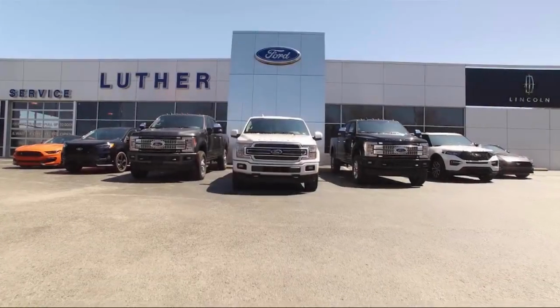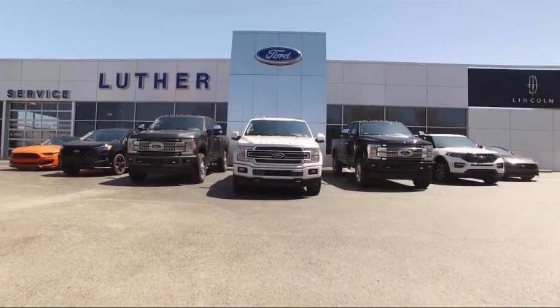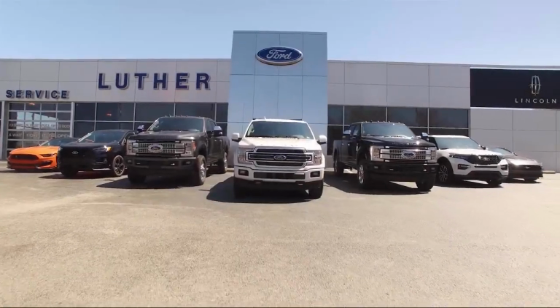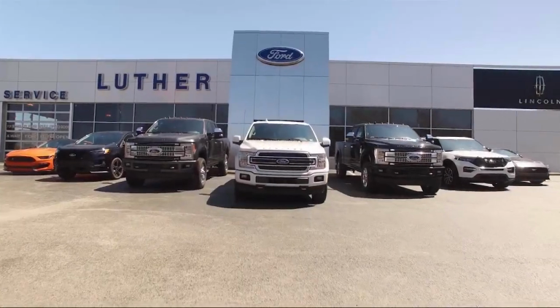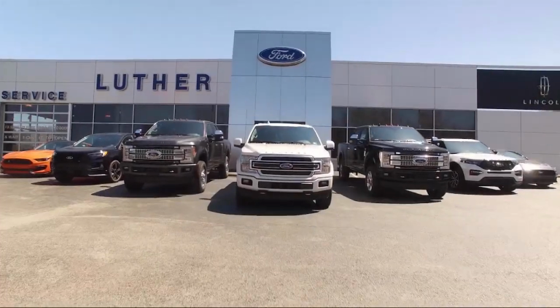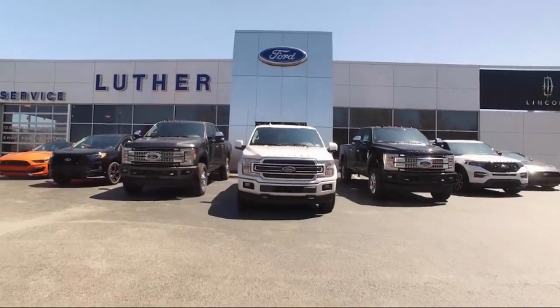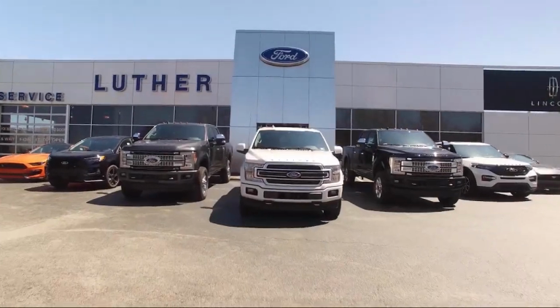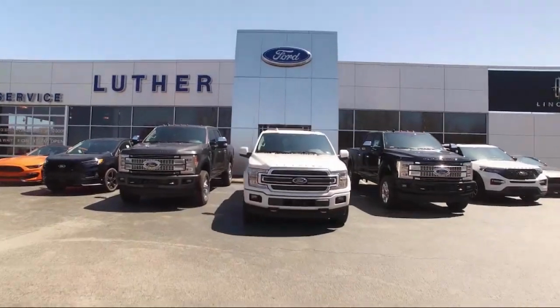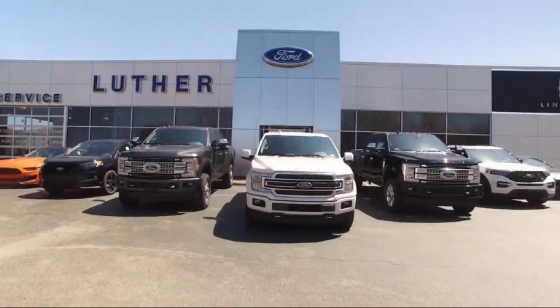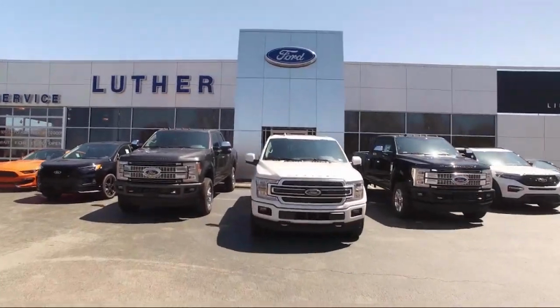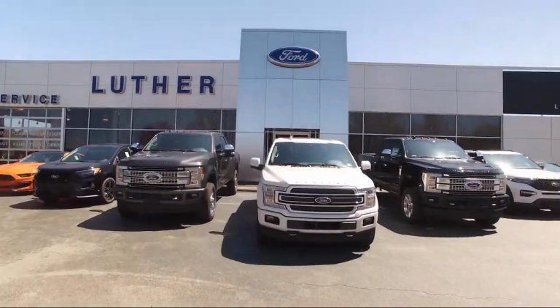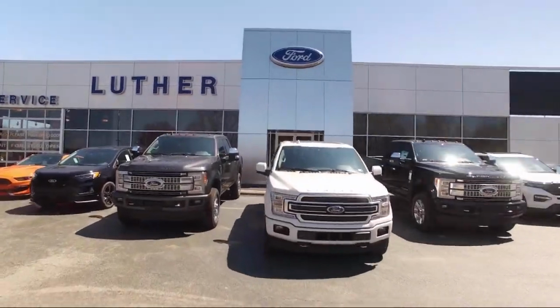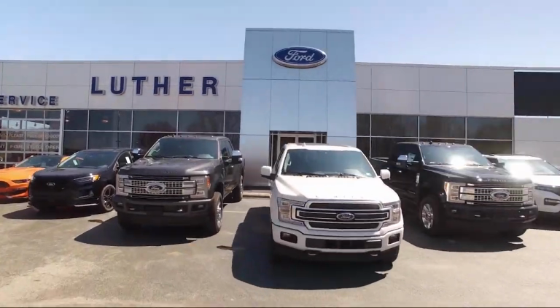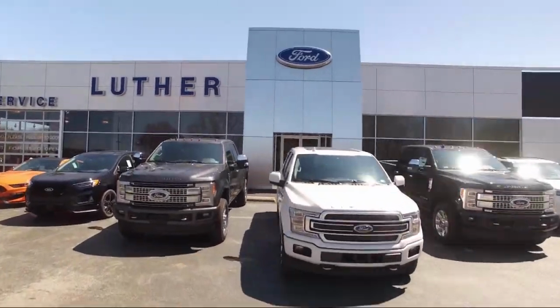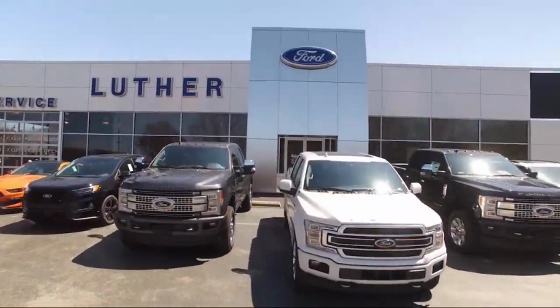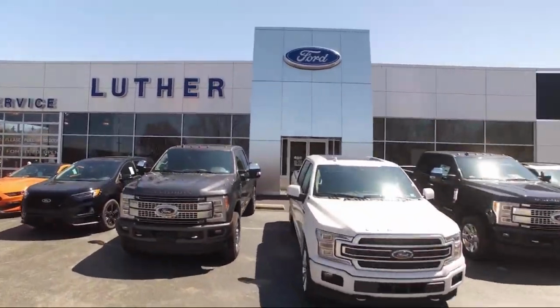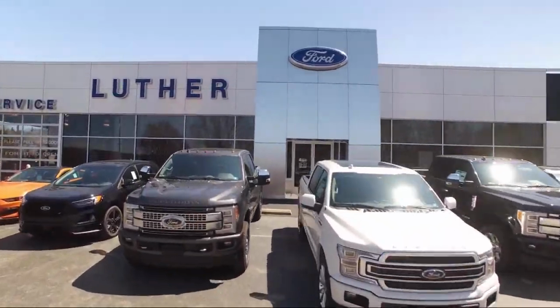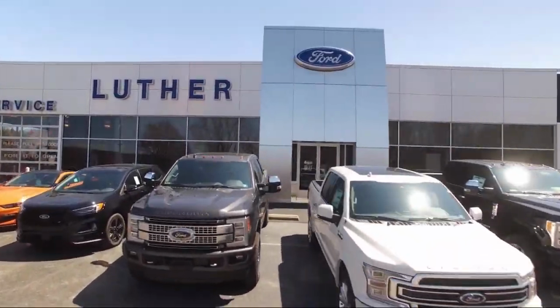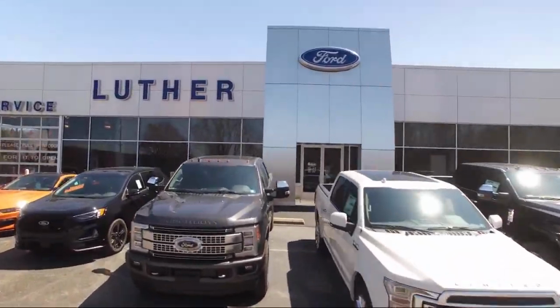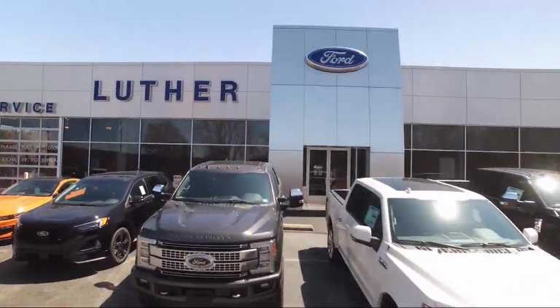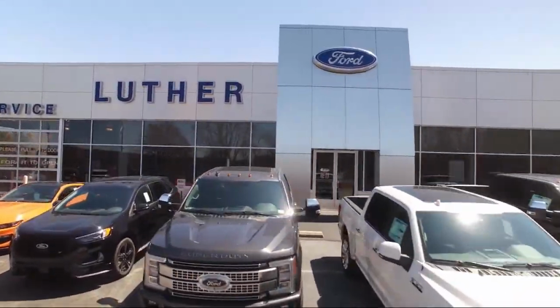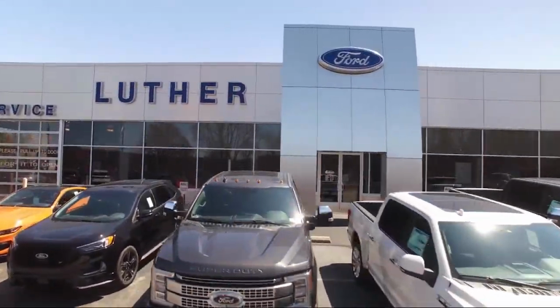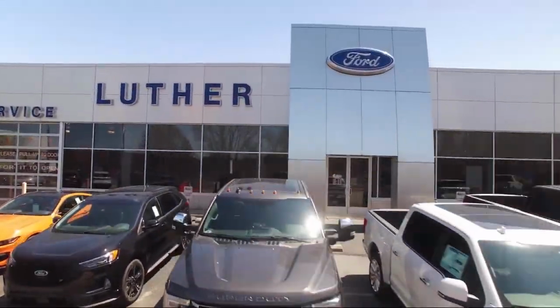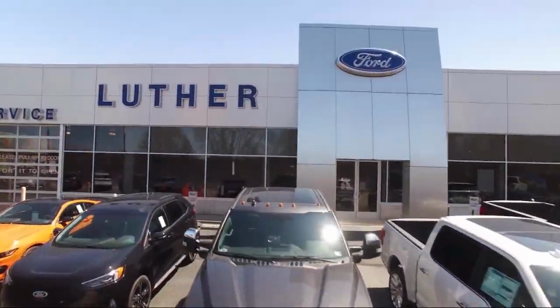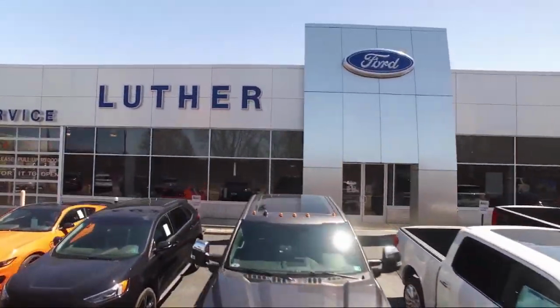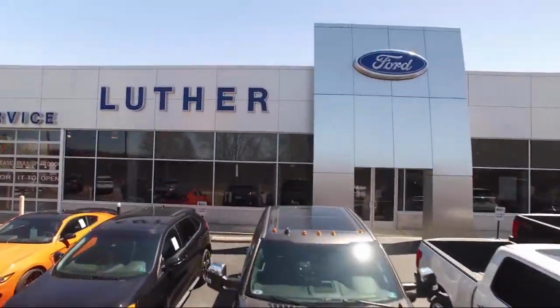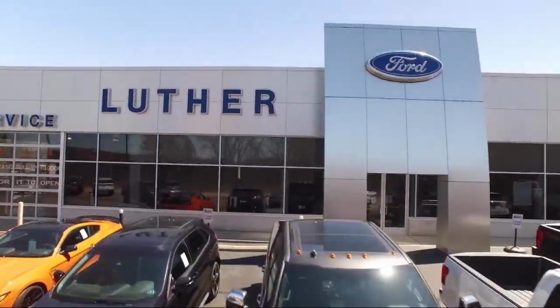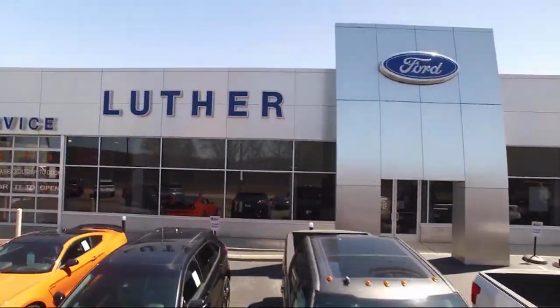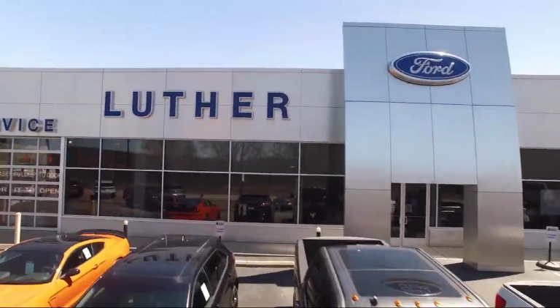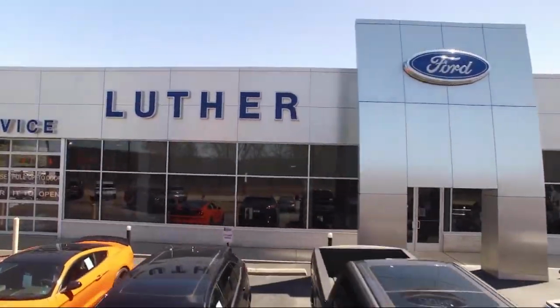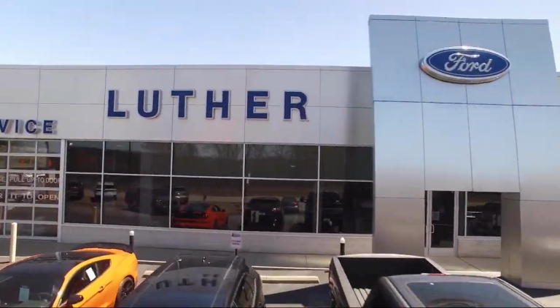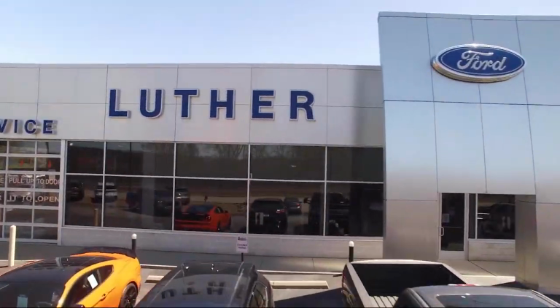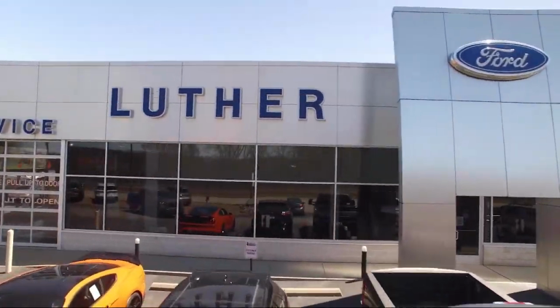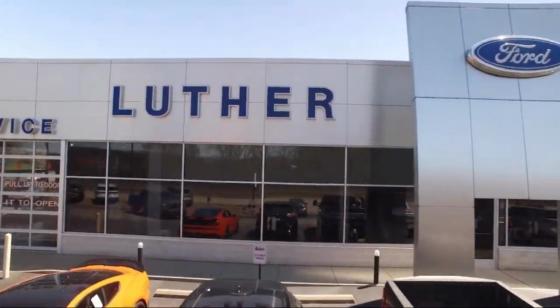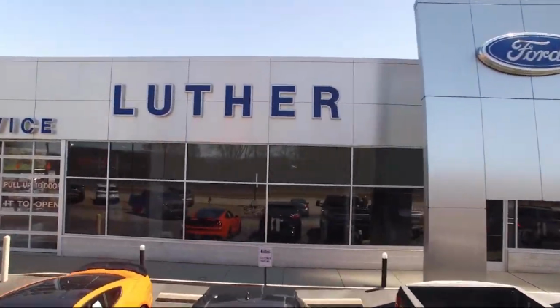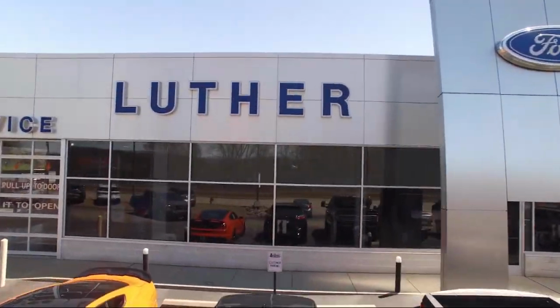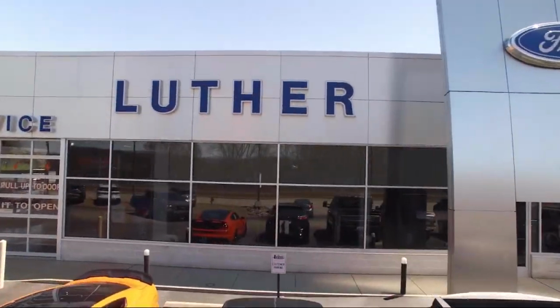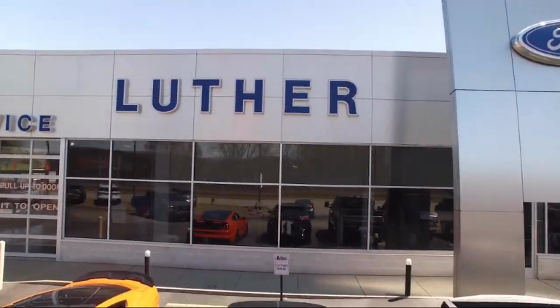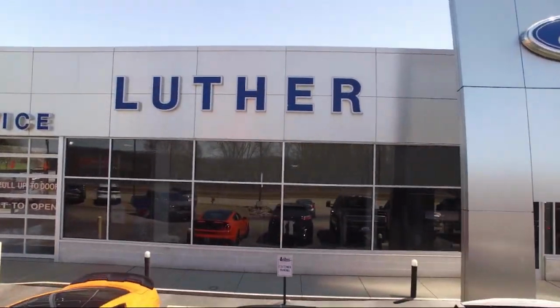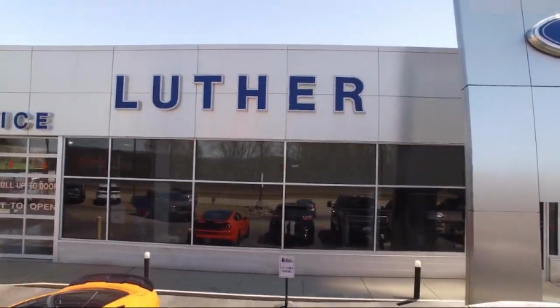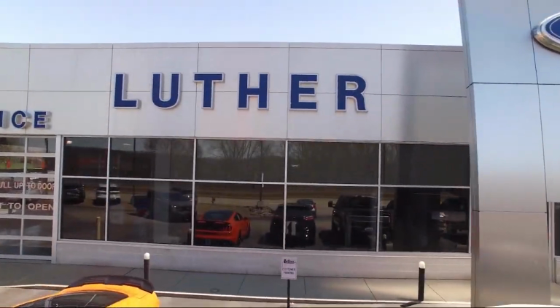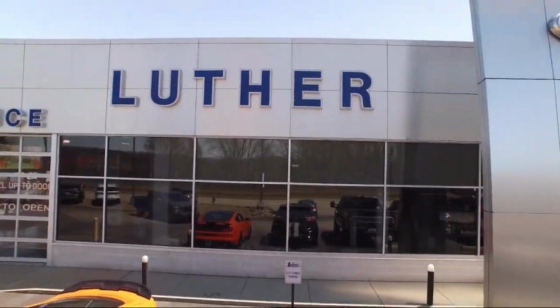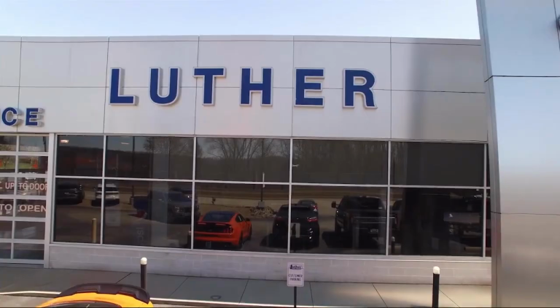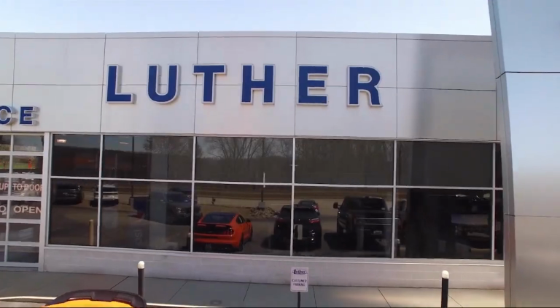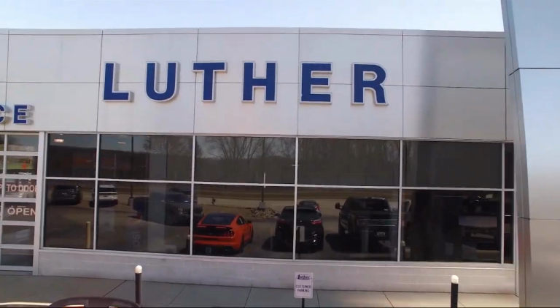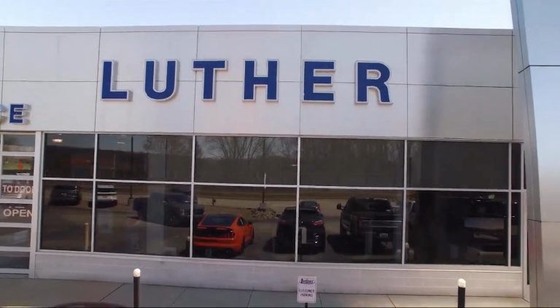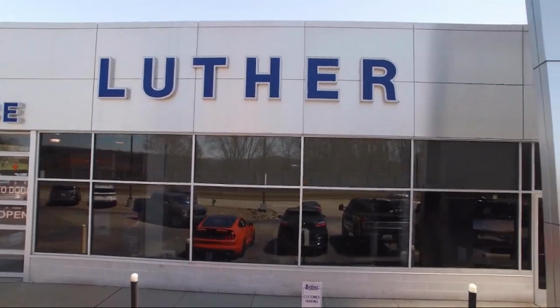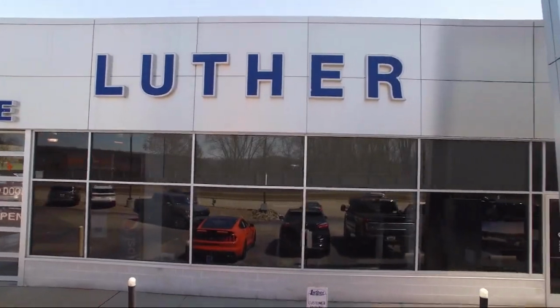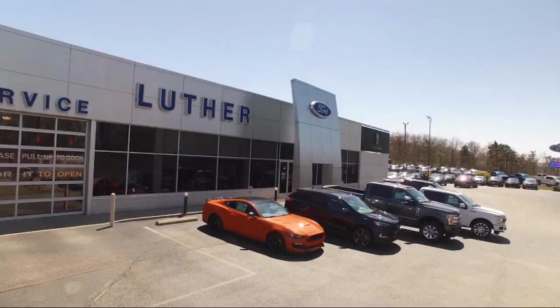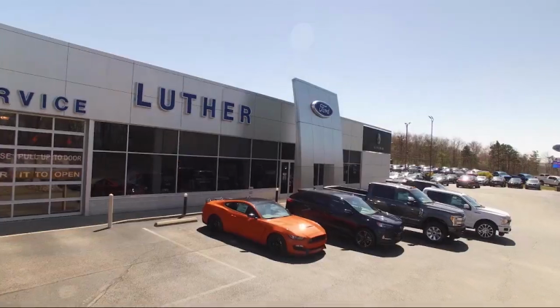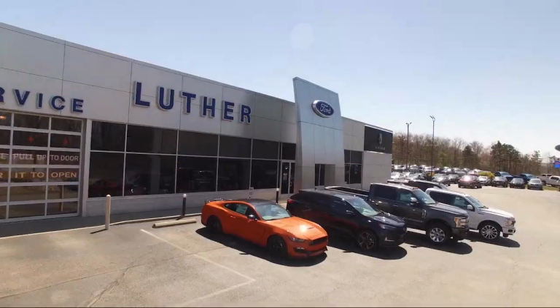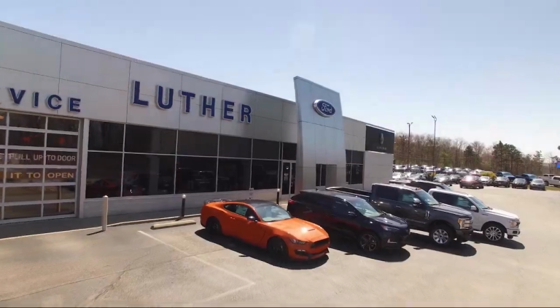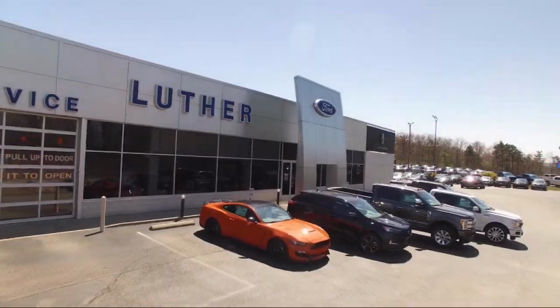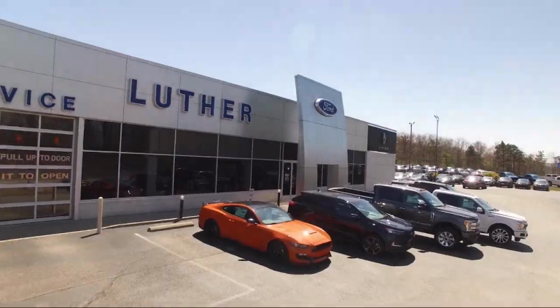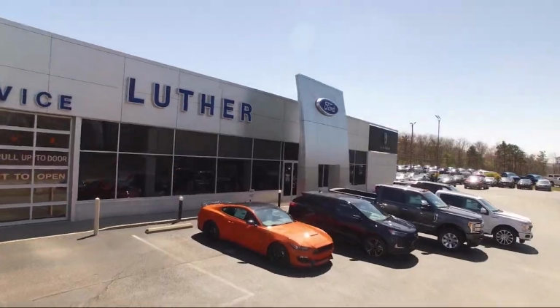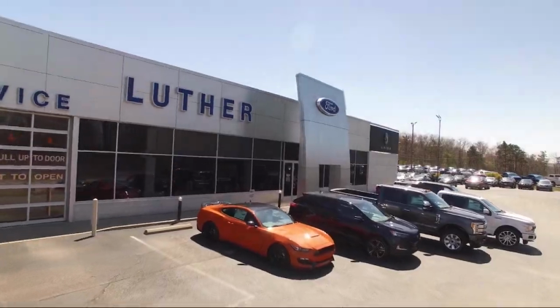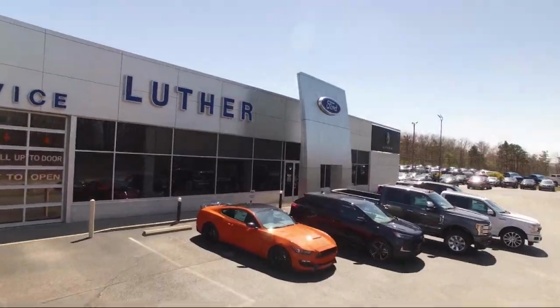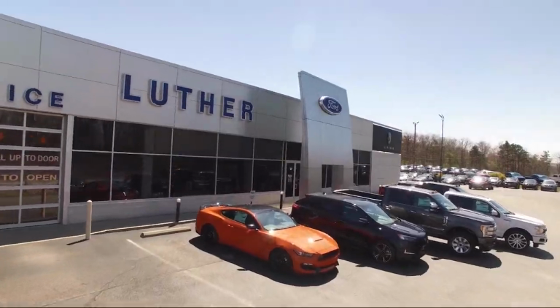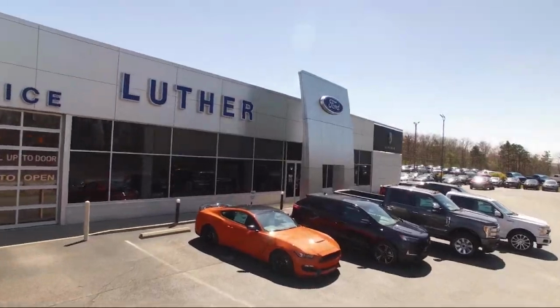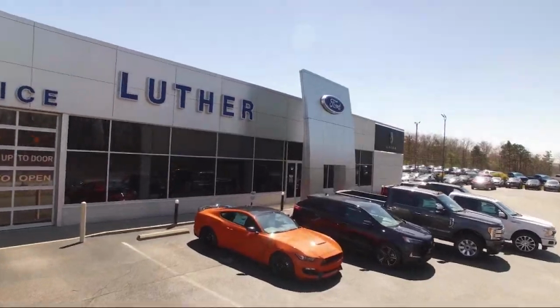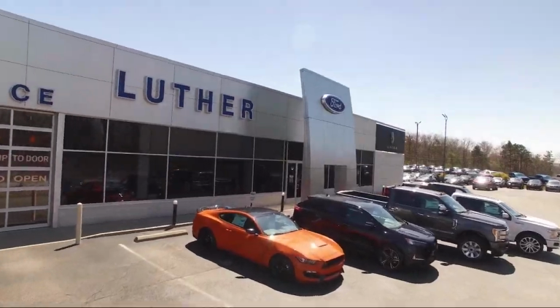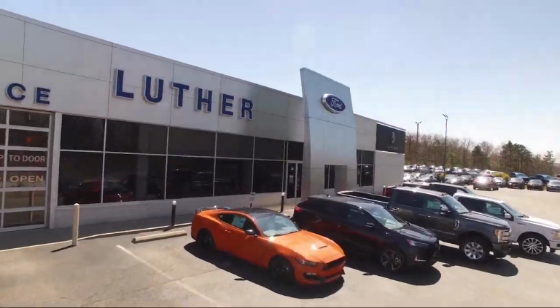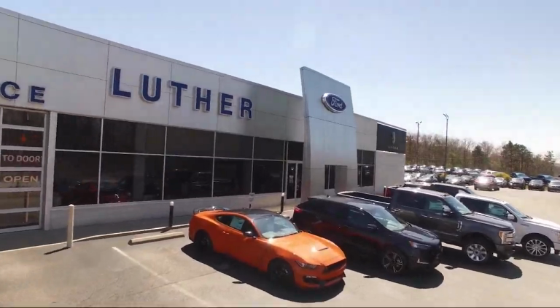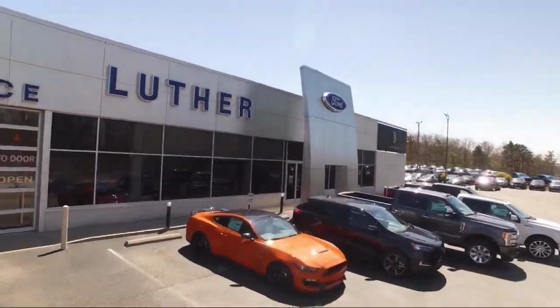Welcome to Luther Ford Lincoln, your premier destination for purchasing a new, certified, or pre-owned vehicle in Pennsylvania.